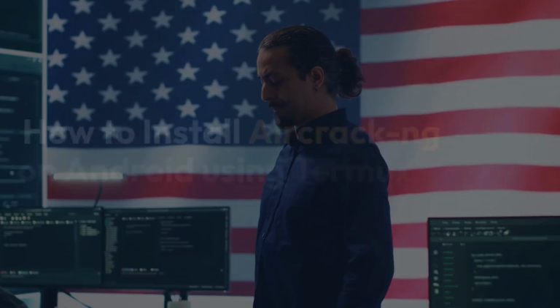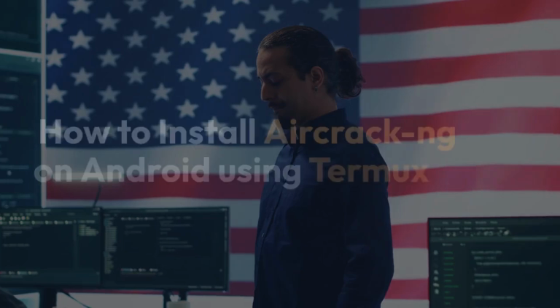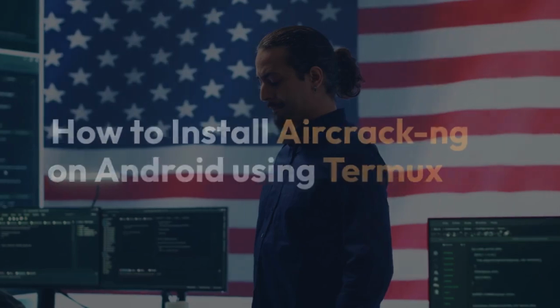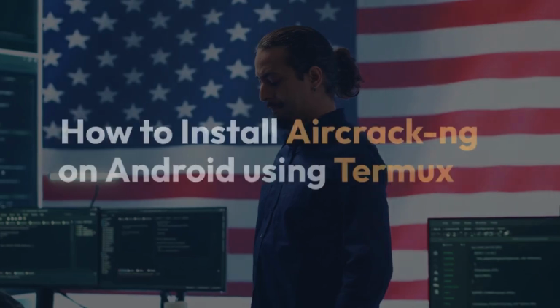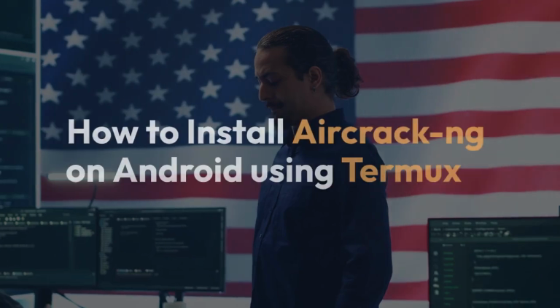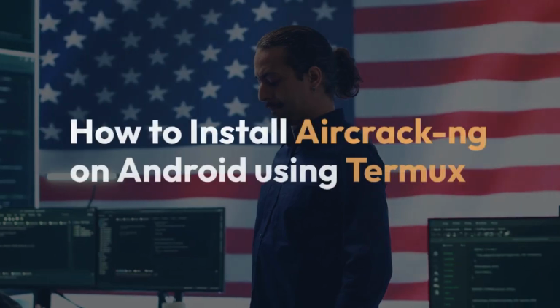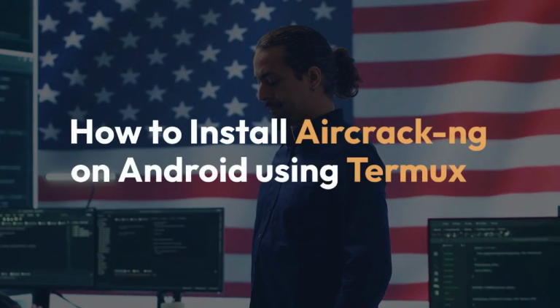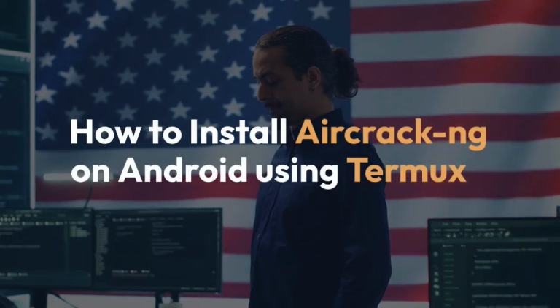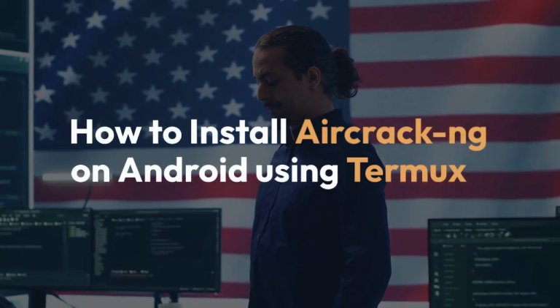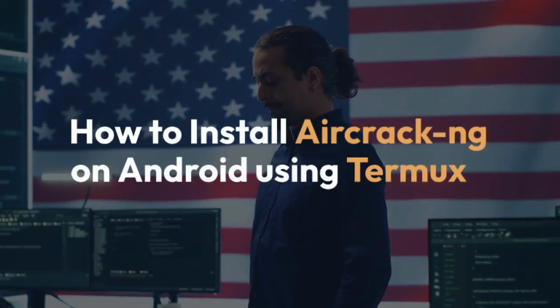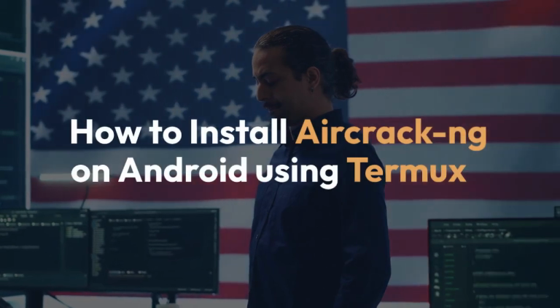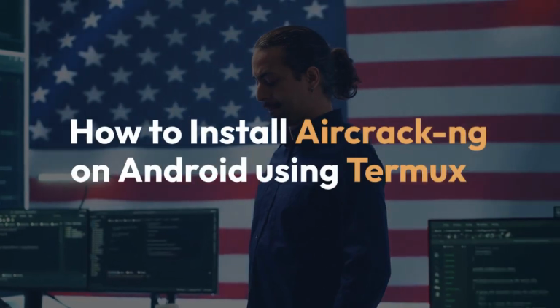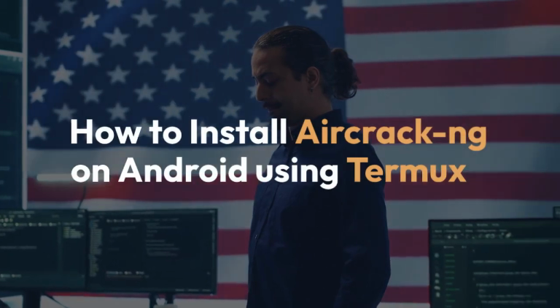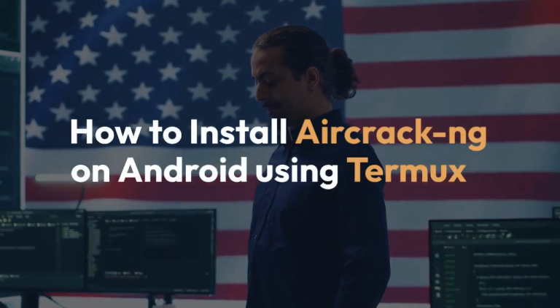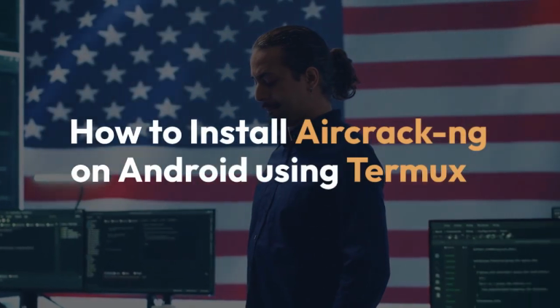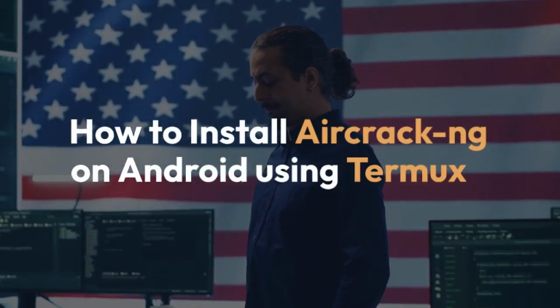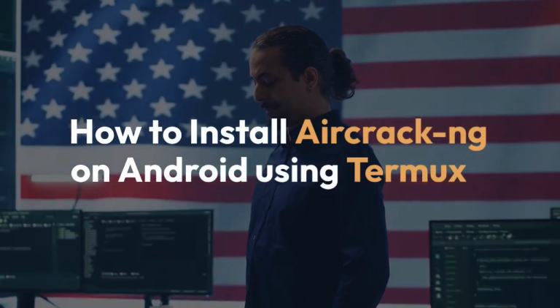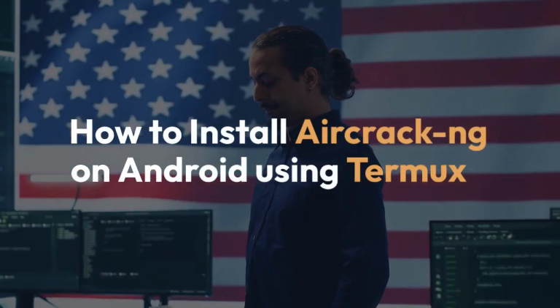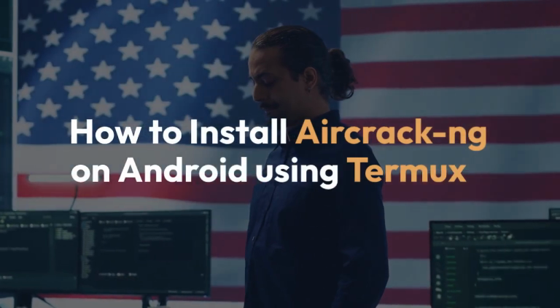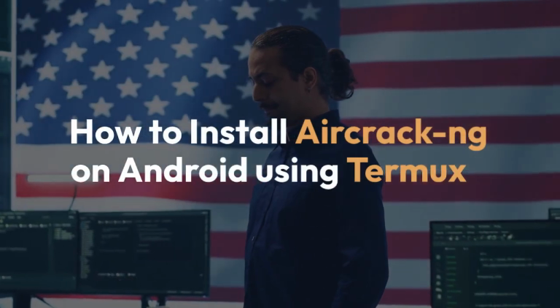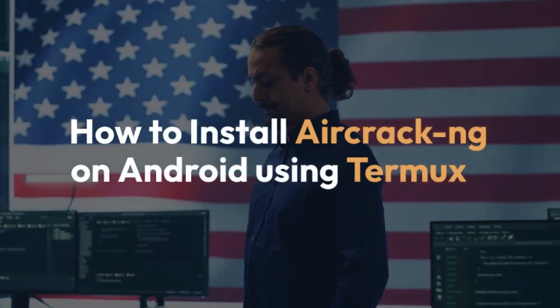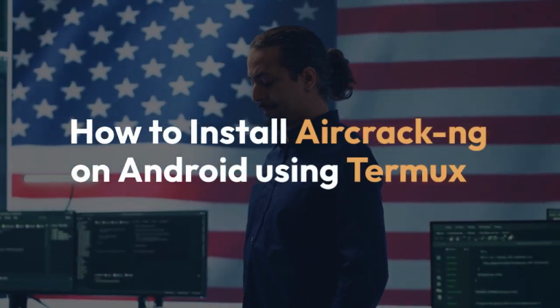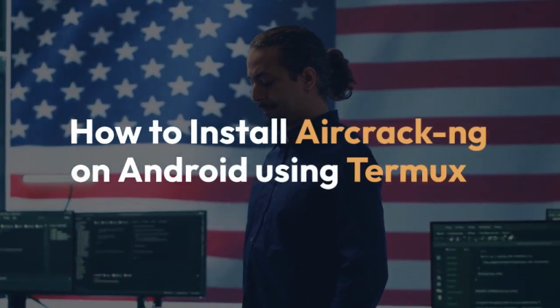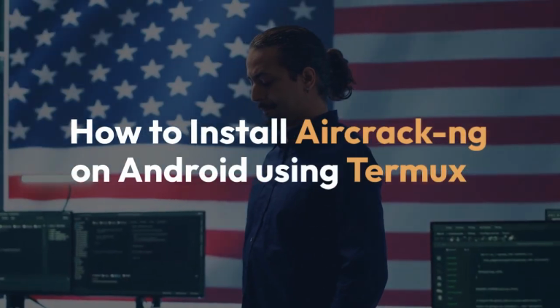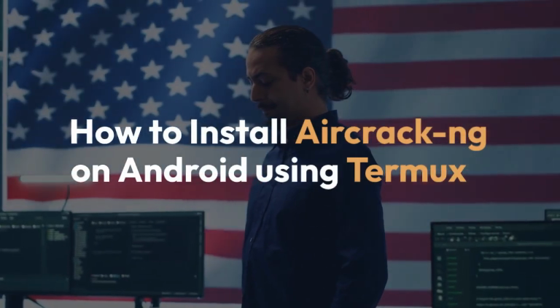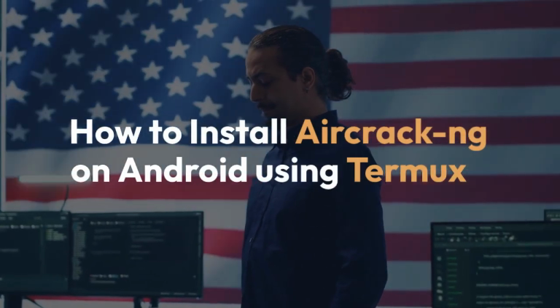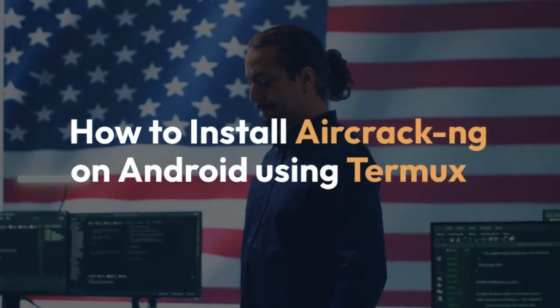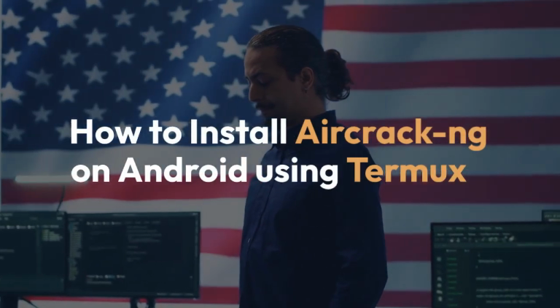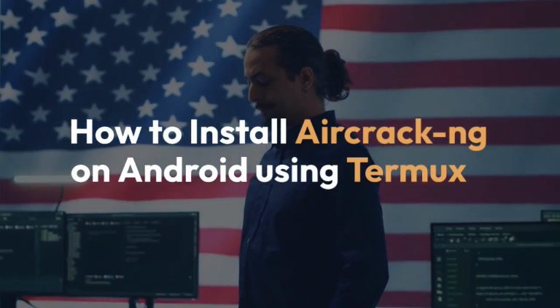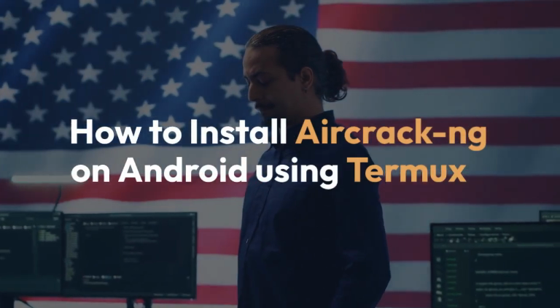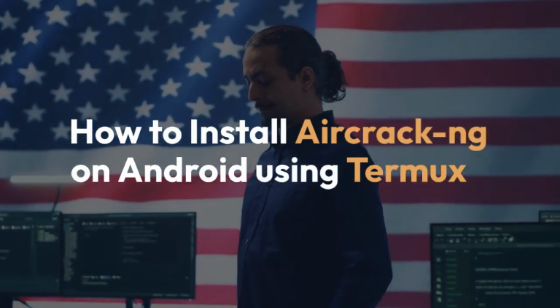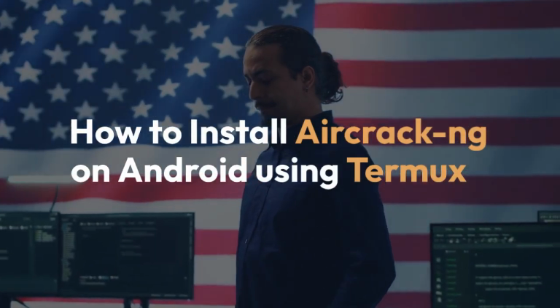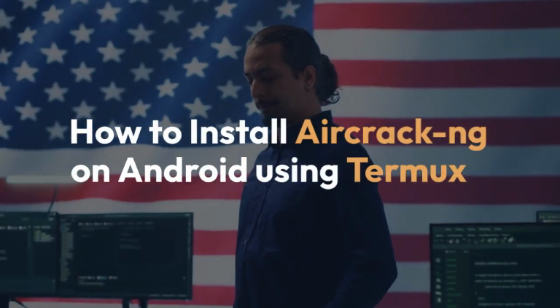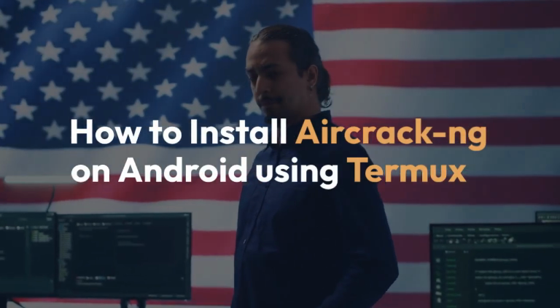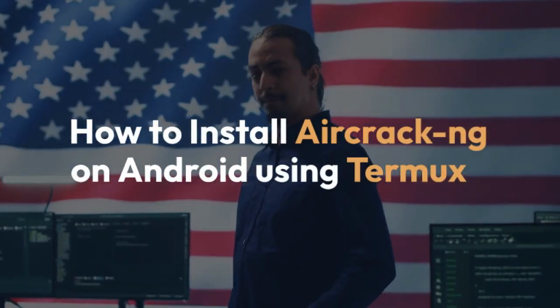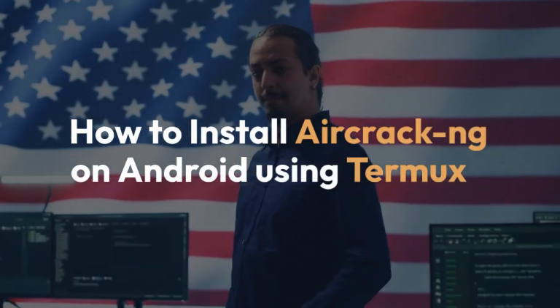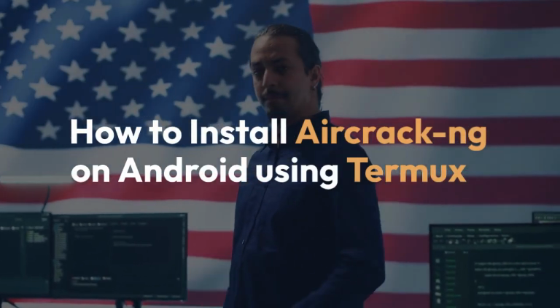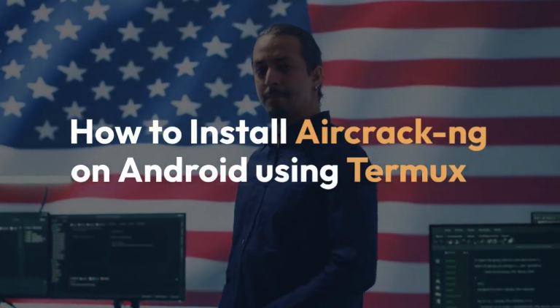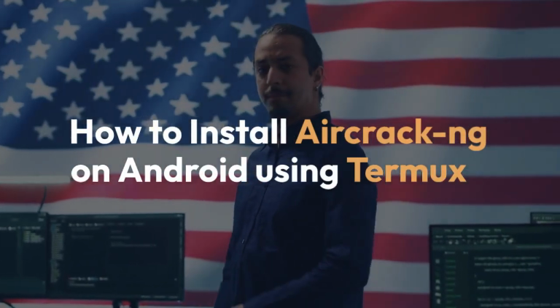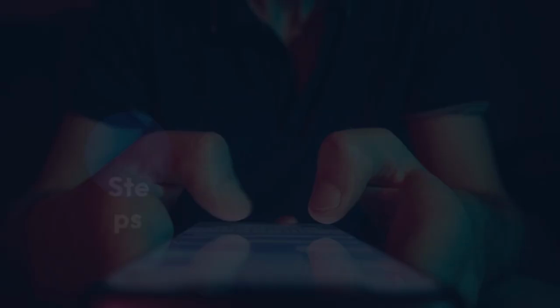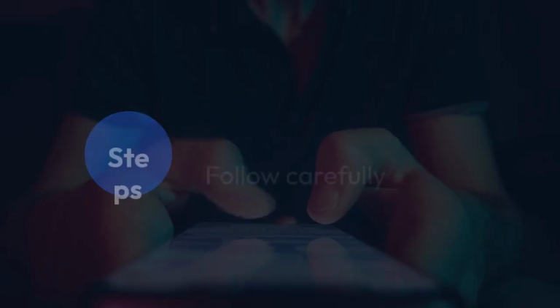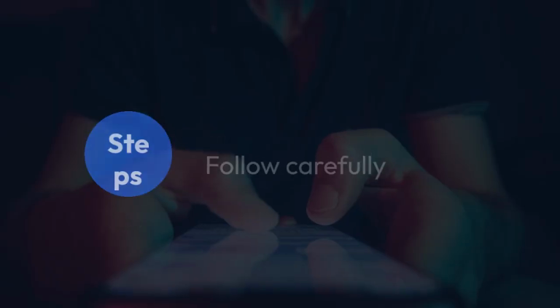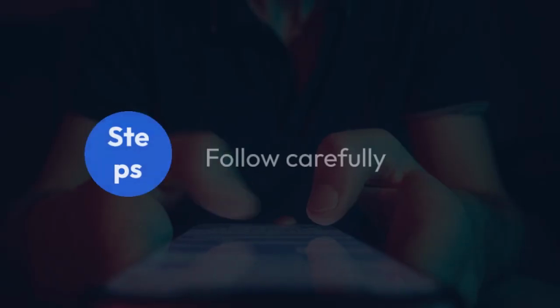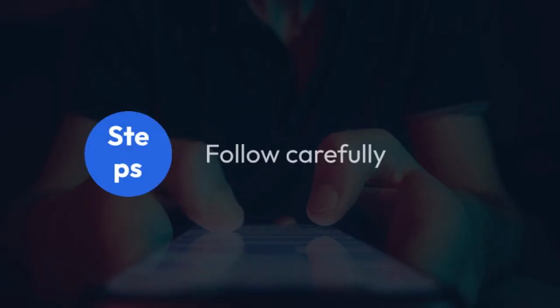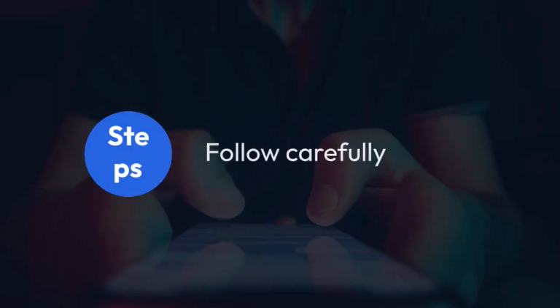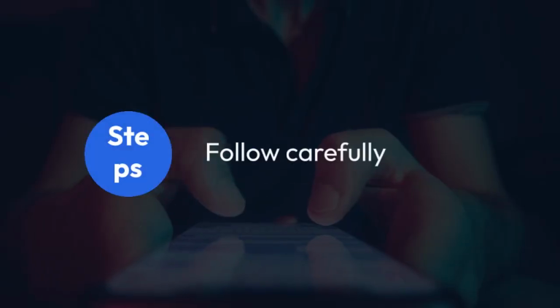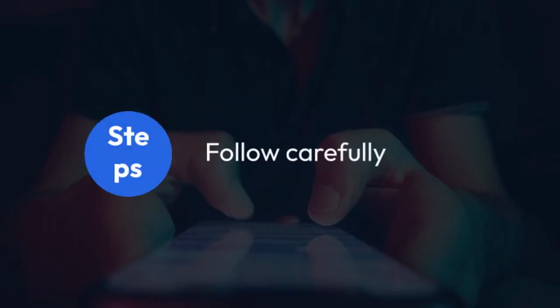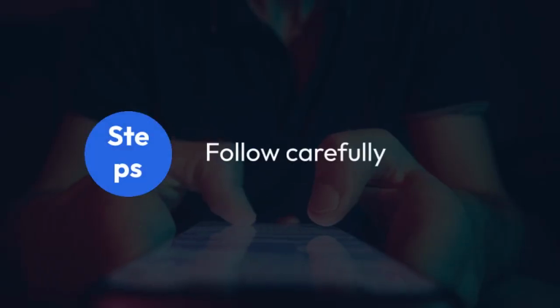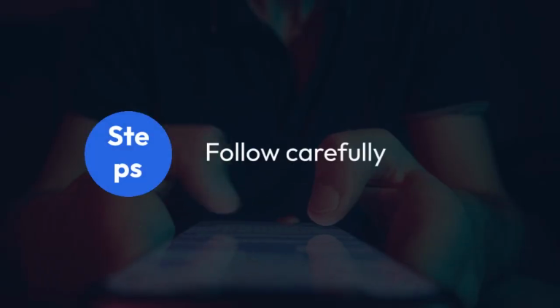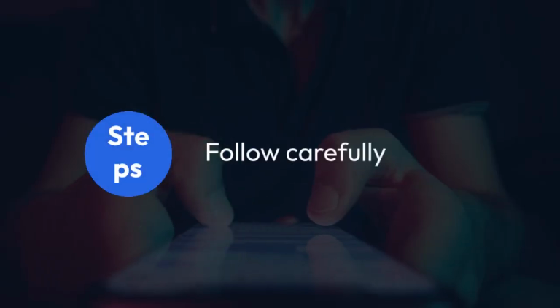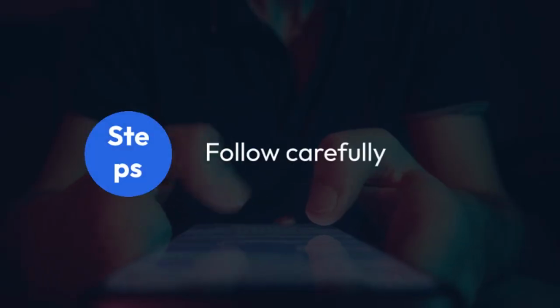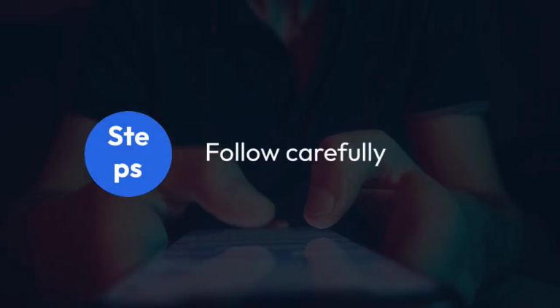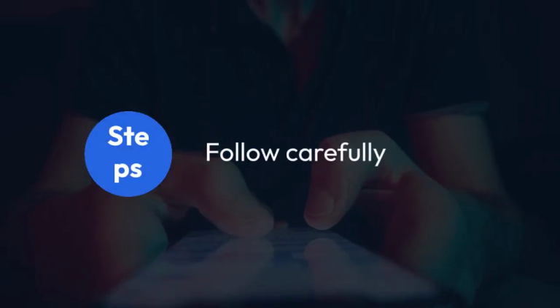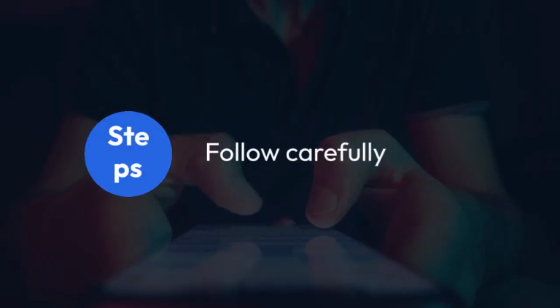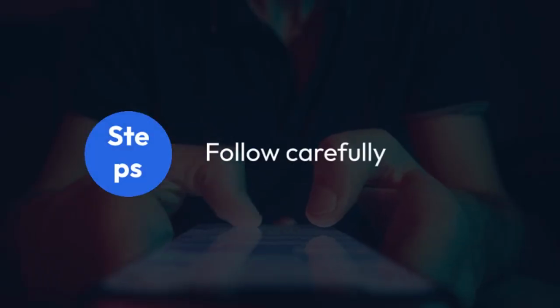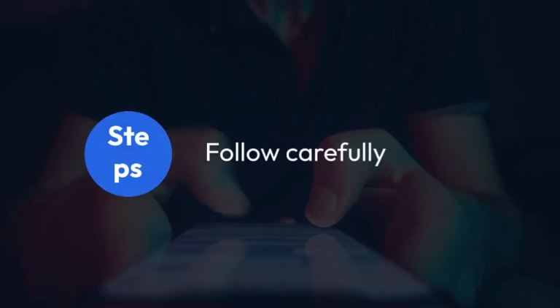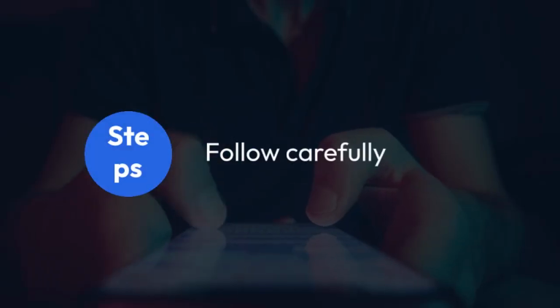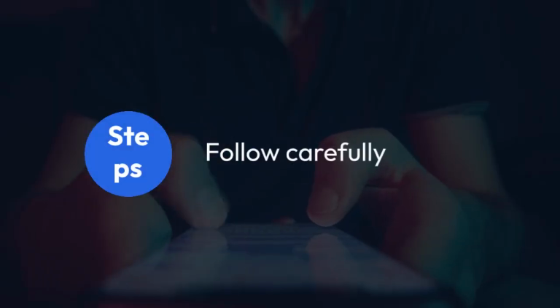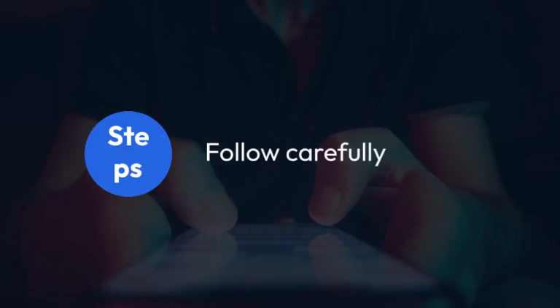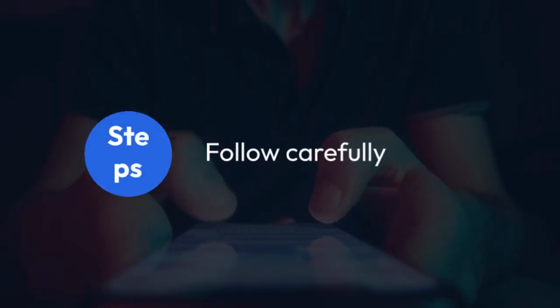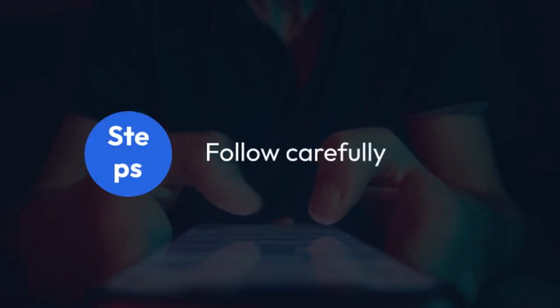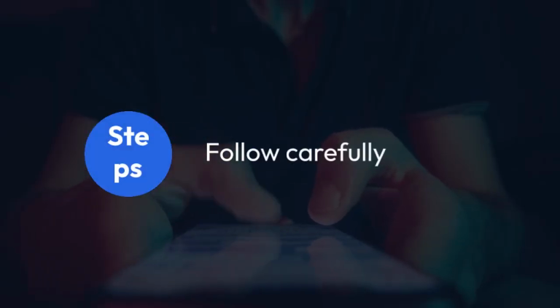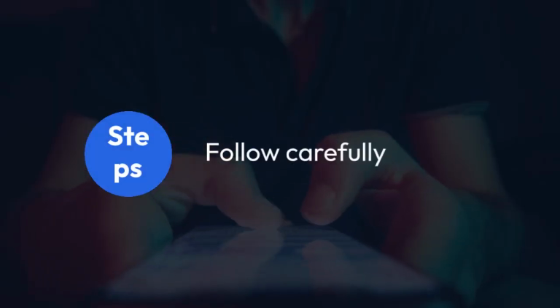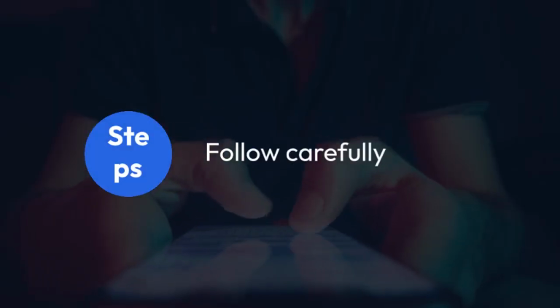We're going to explain how to install aircrack-ng on Android using Termux. This process involves several steps, so follow carefully.